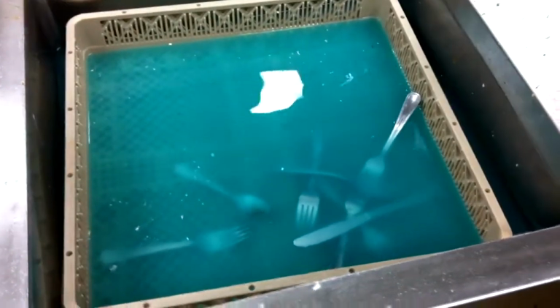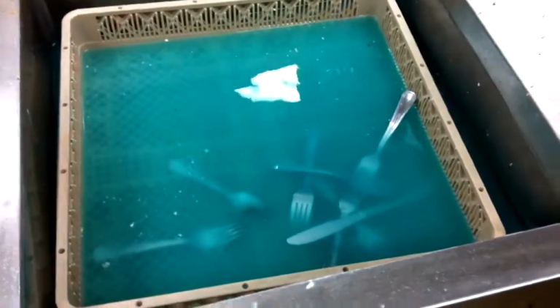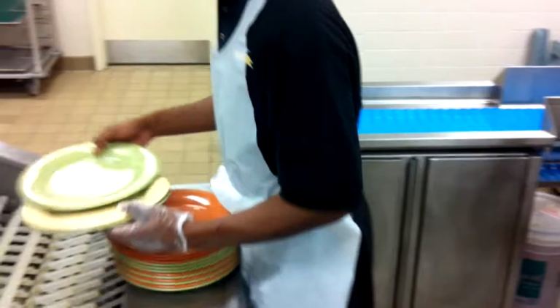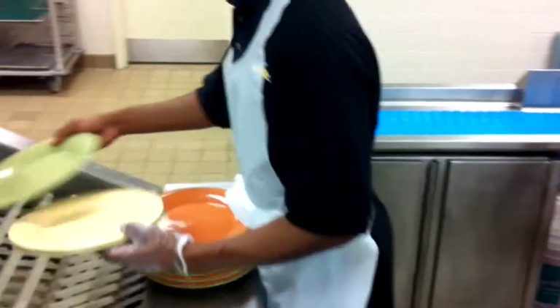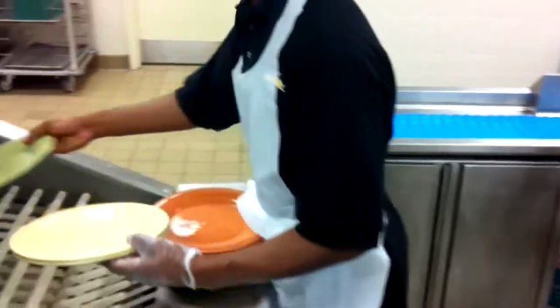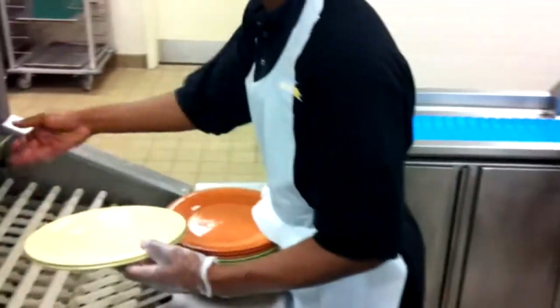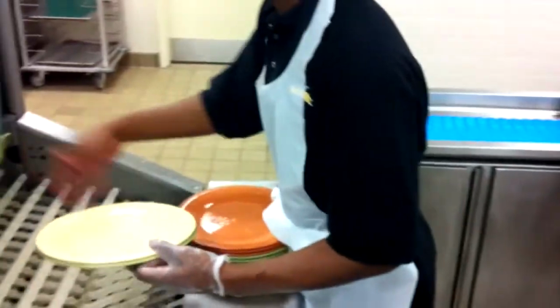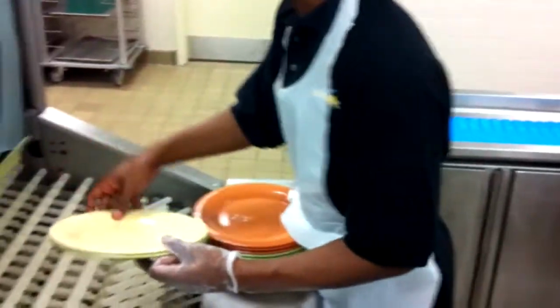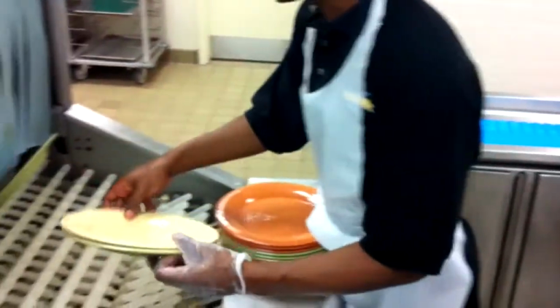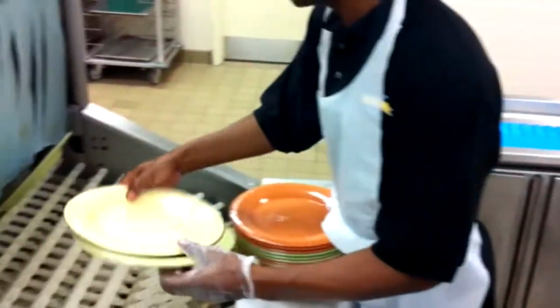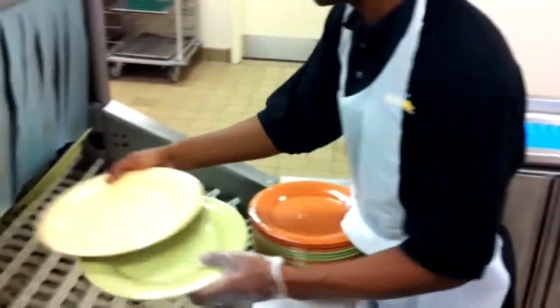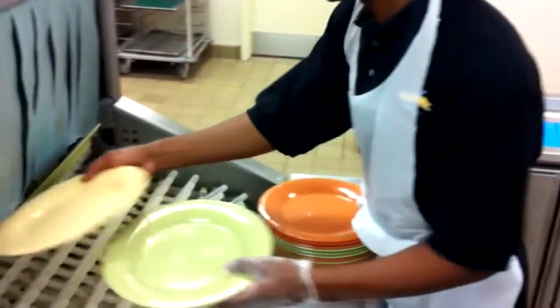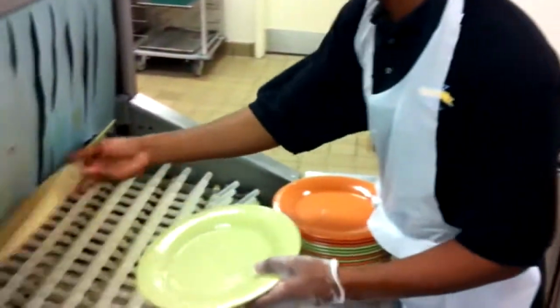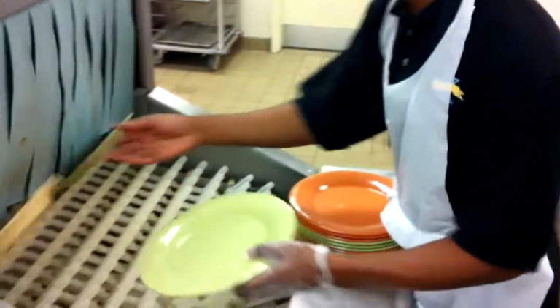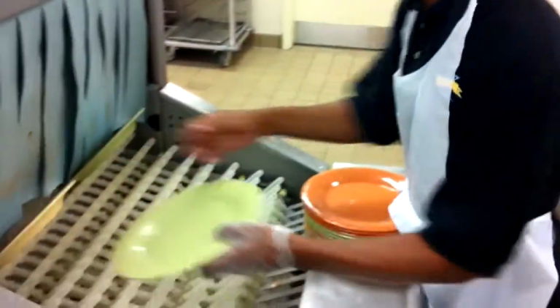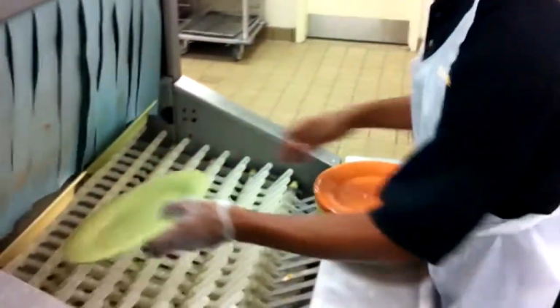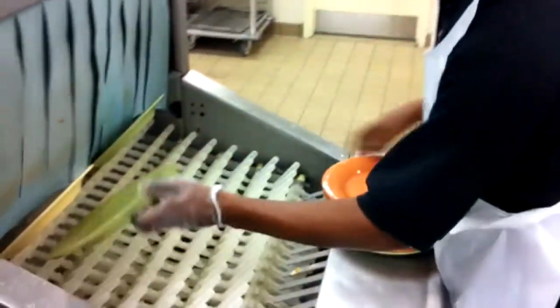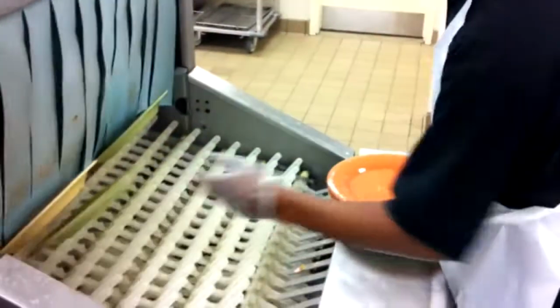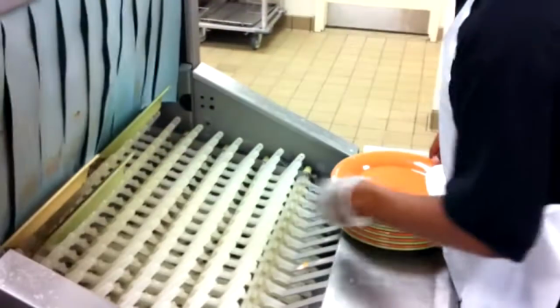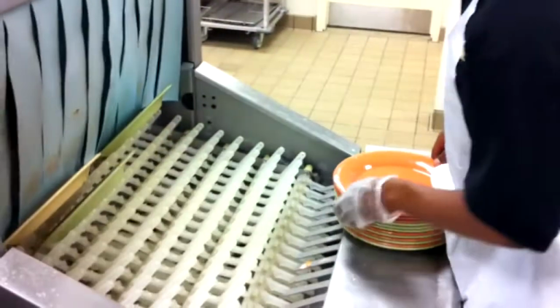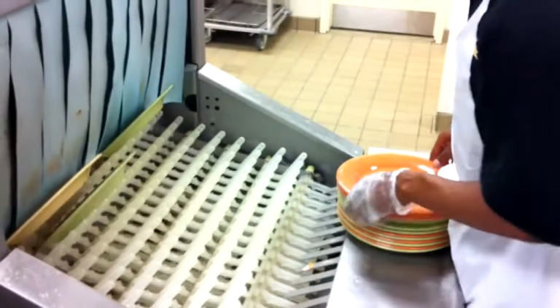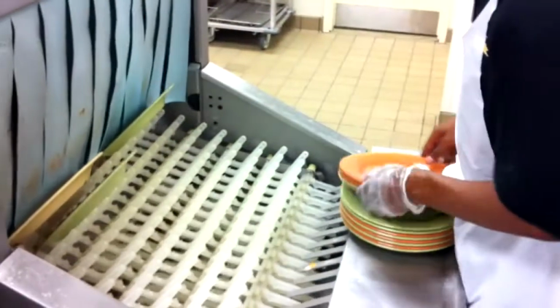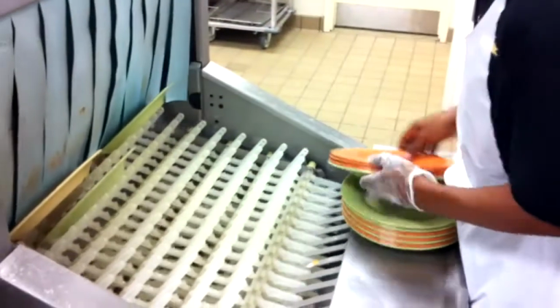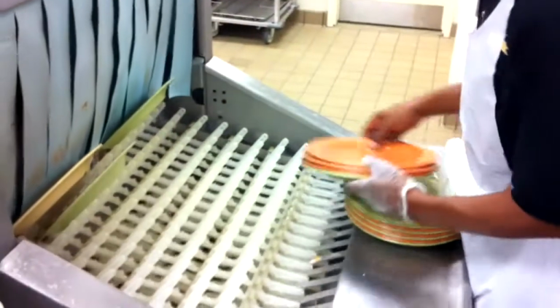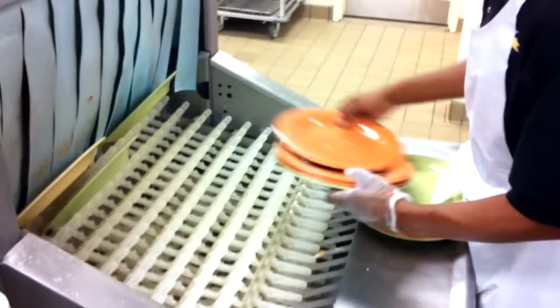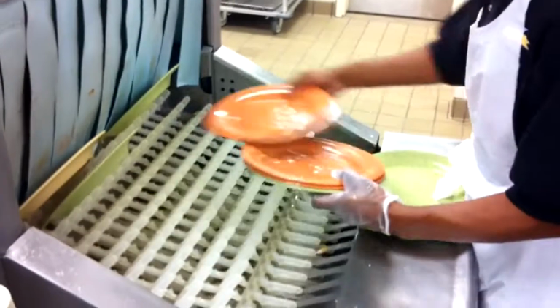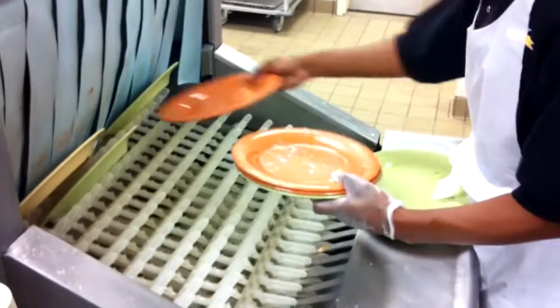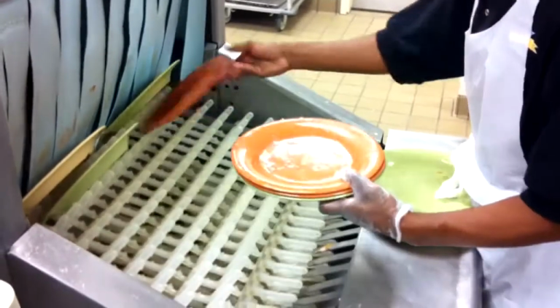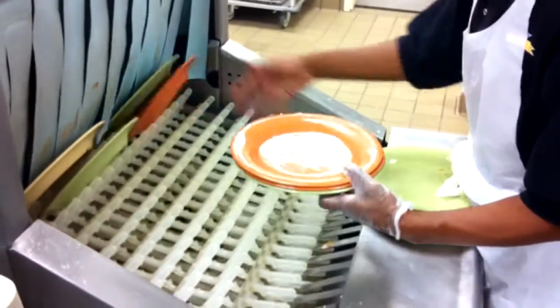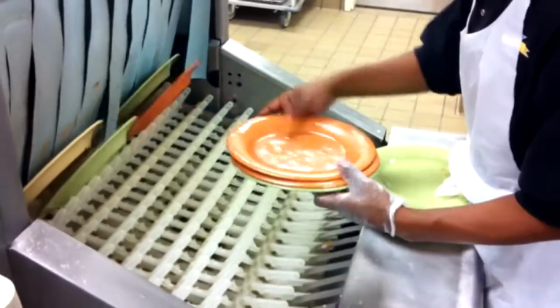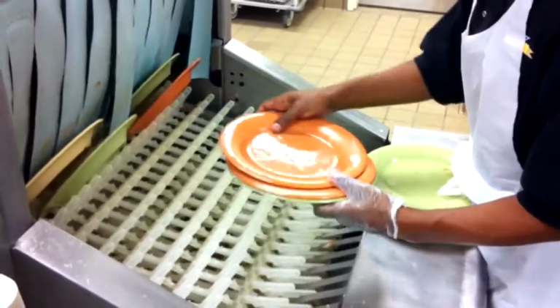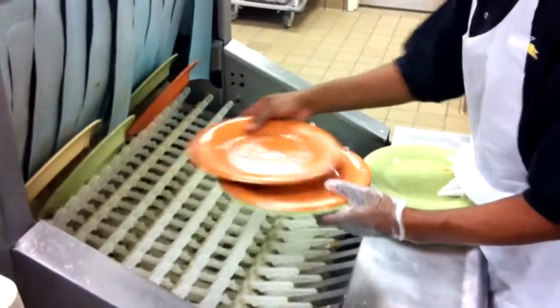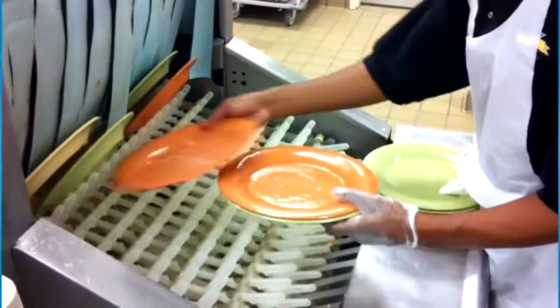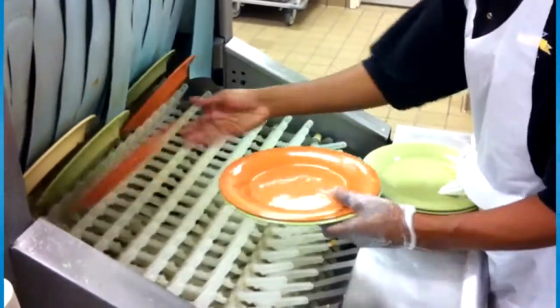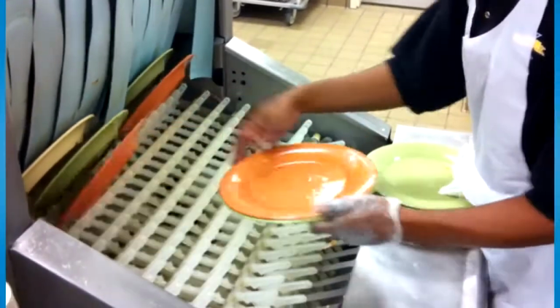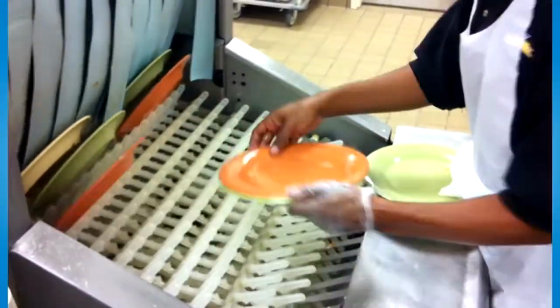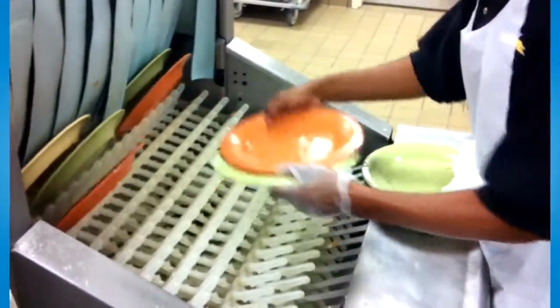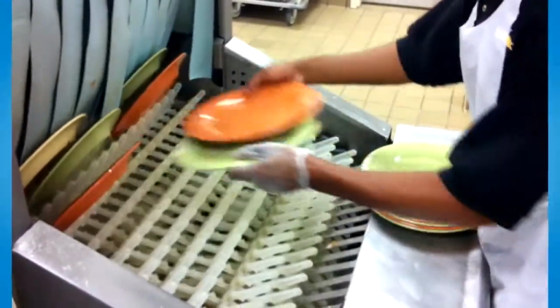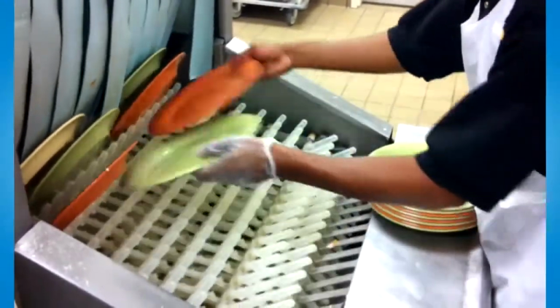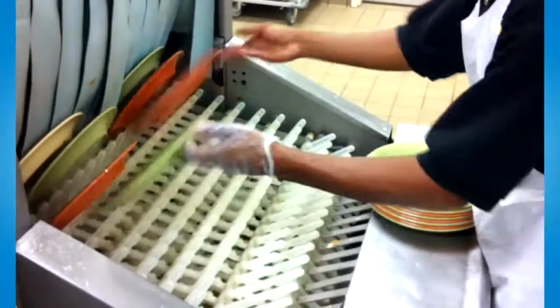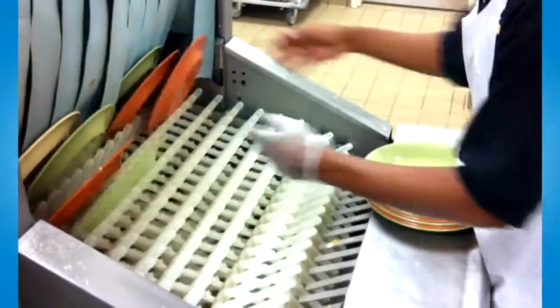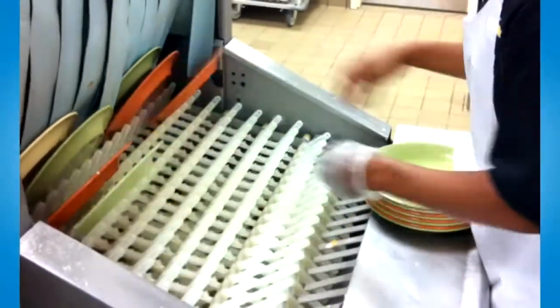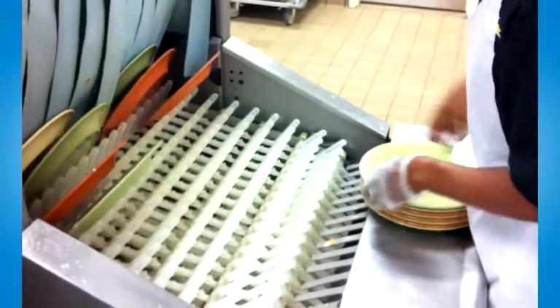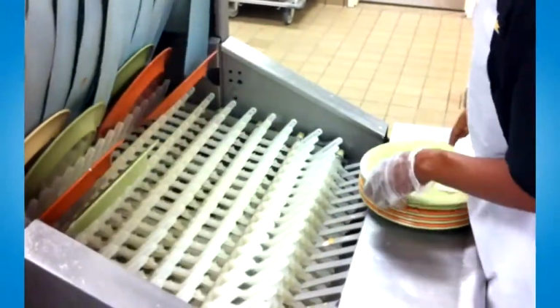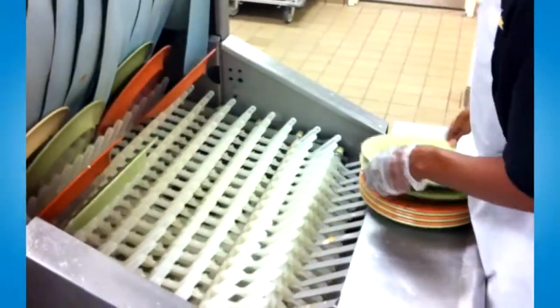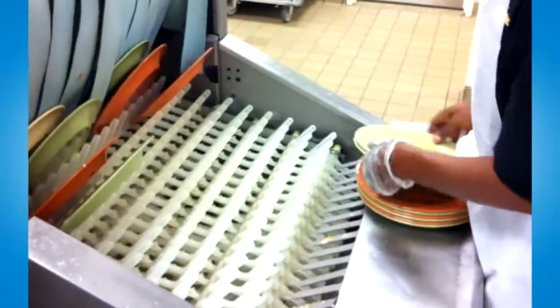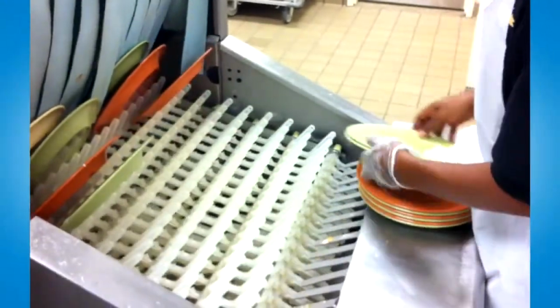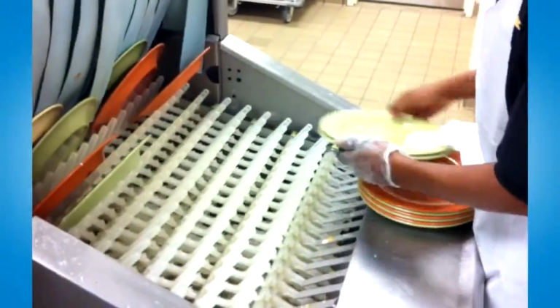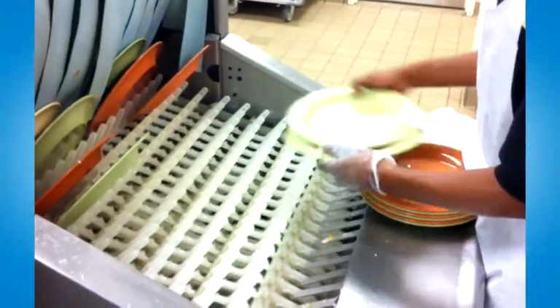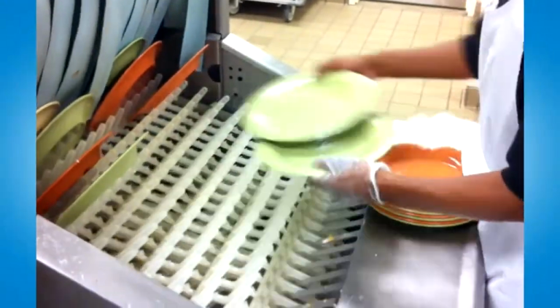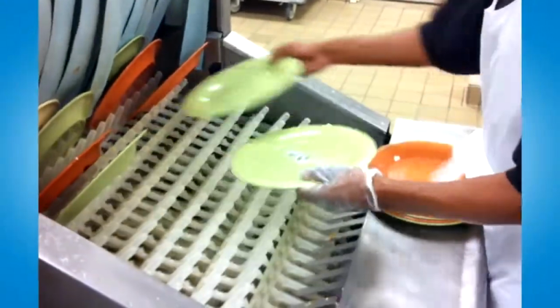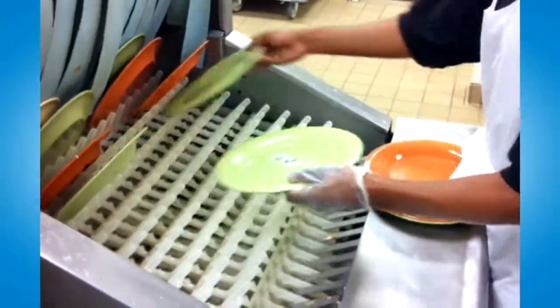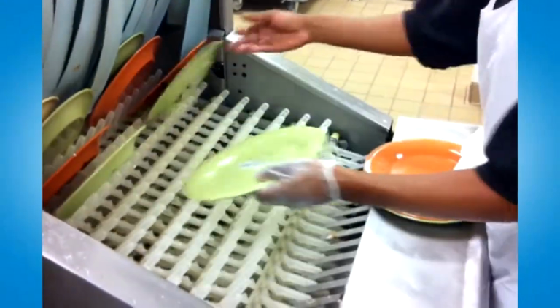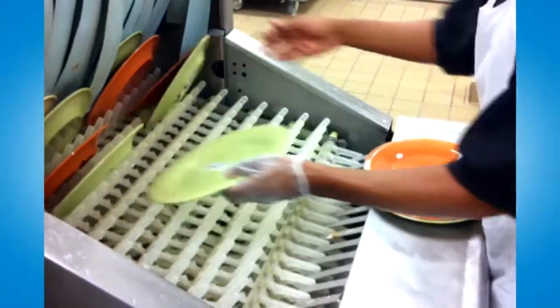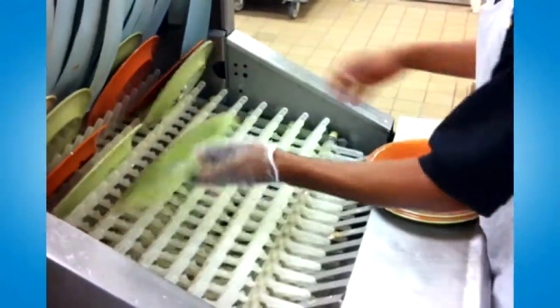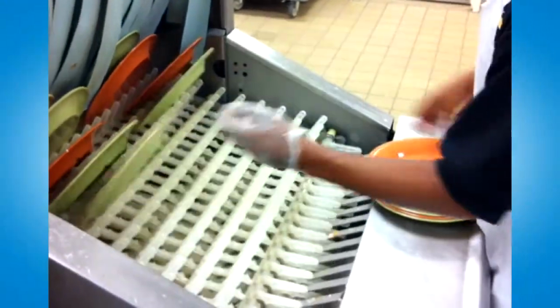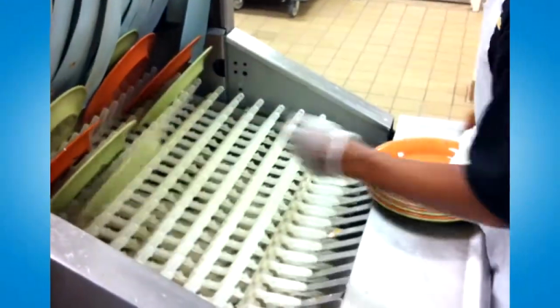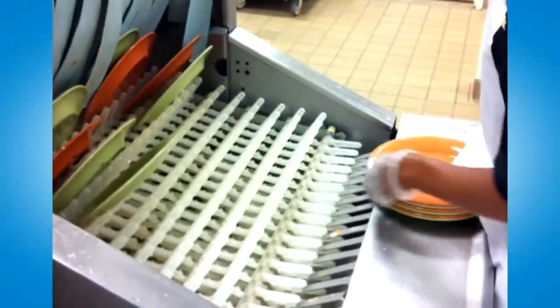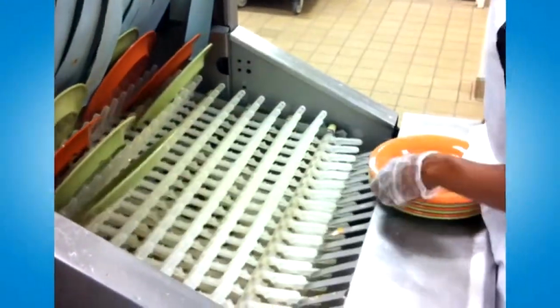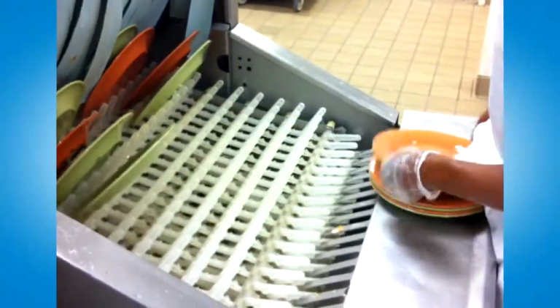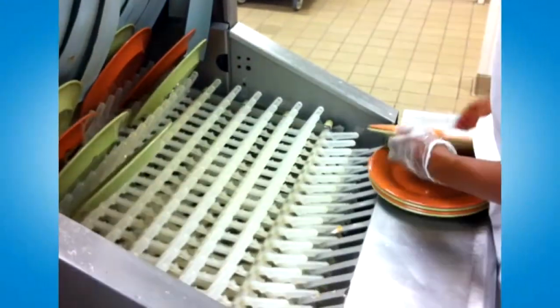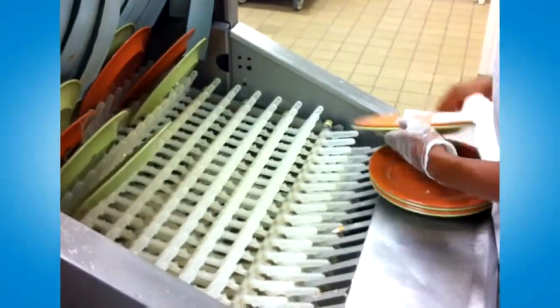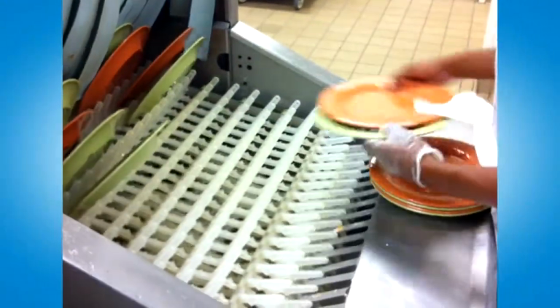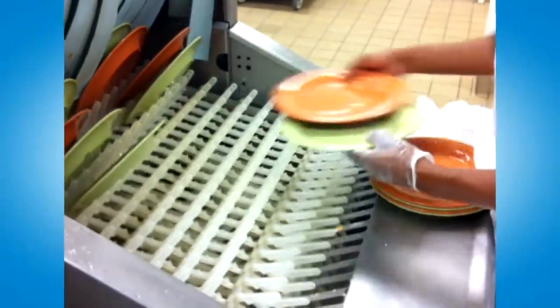This results in effective and easy loading of your ware washer because of consistent accumulation of wares rather than random delivery.